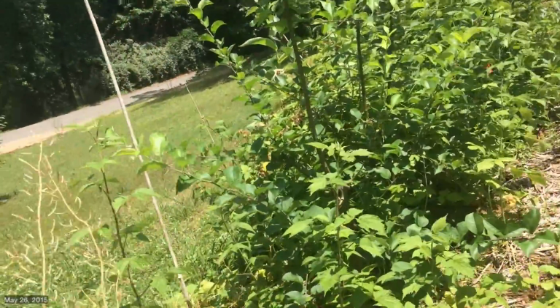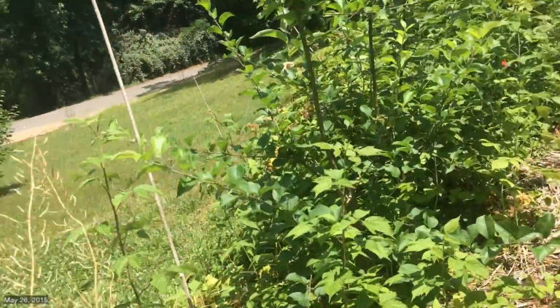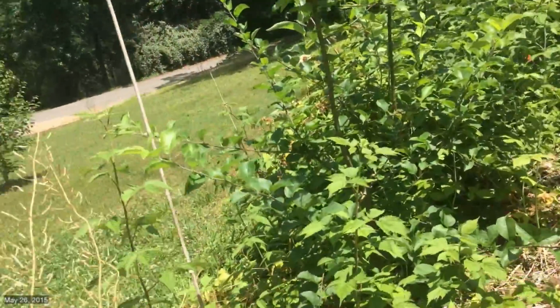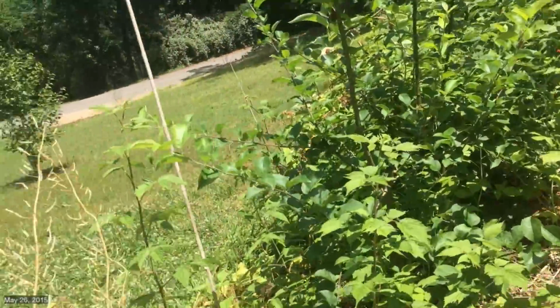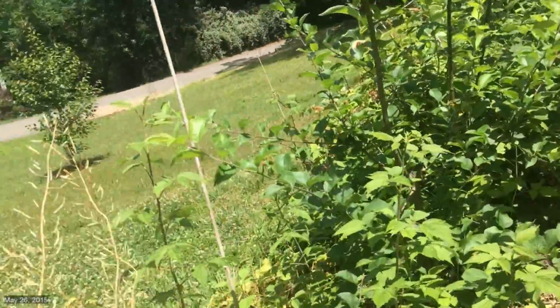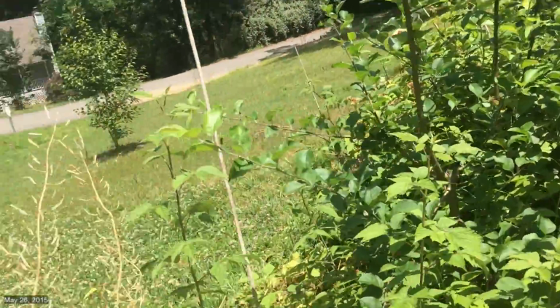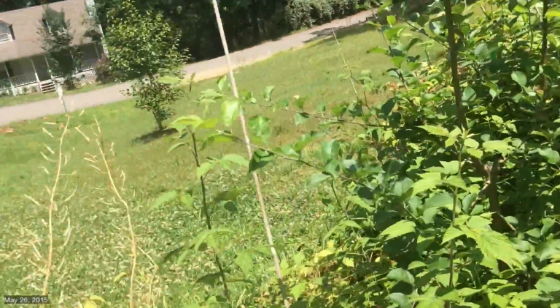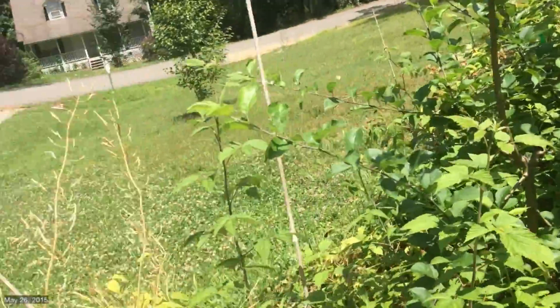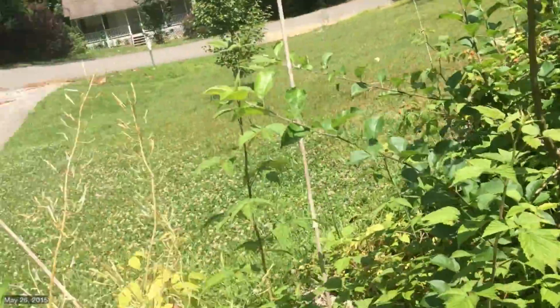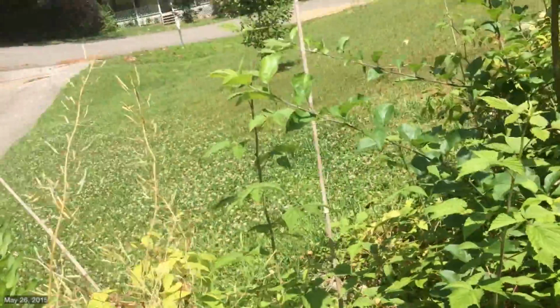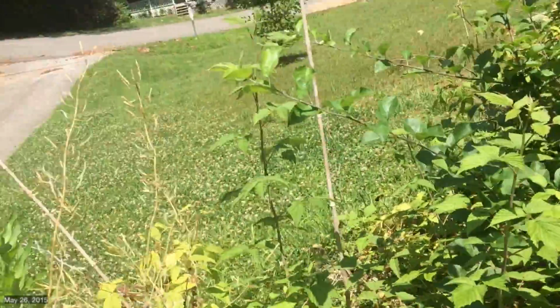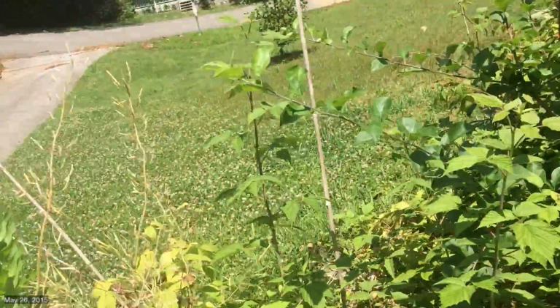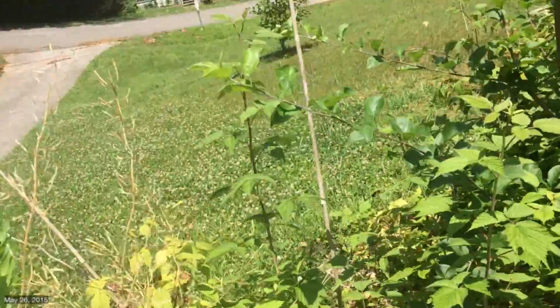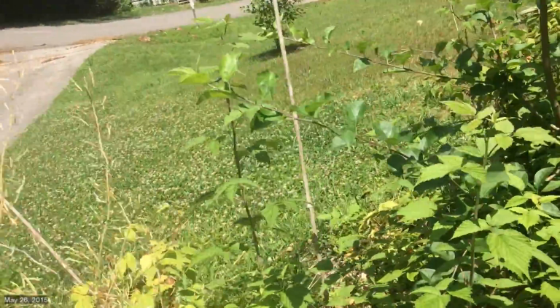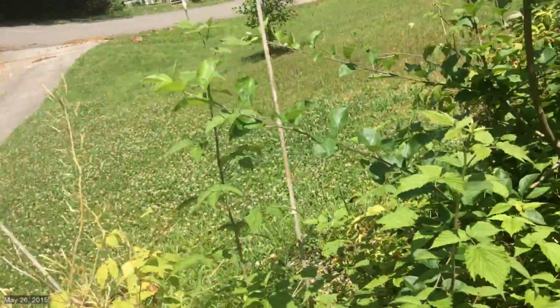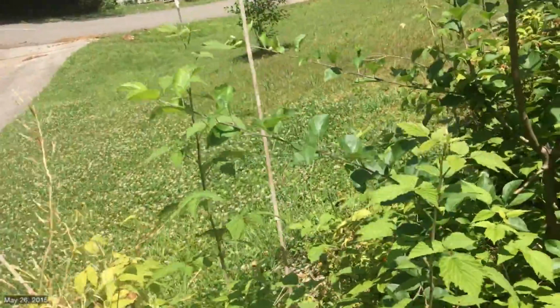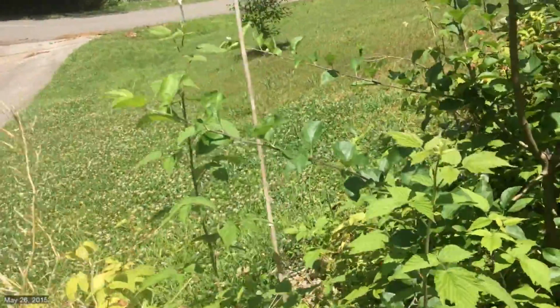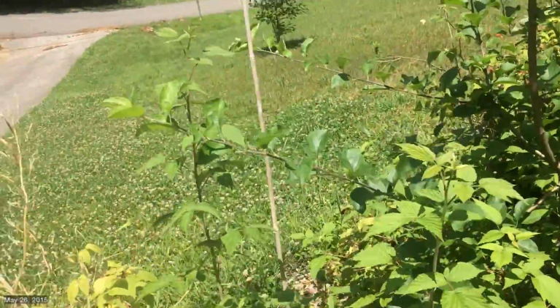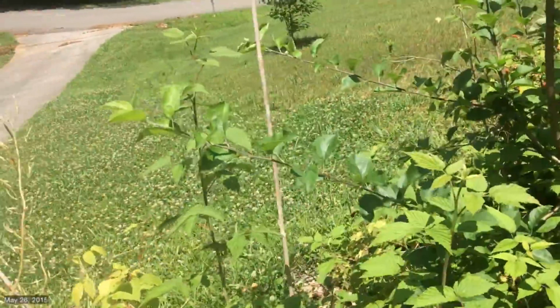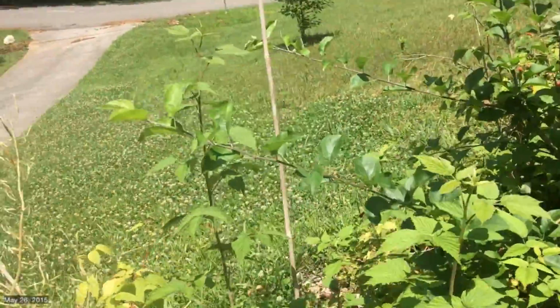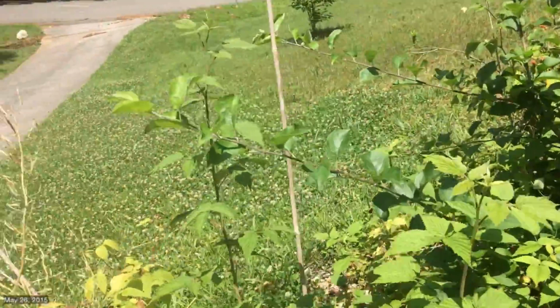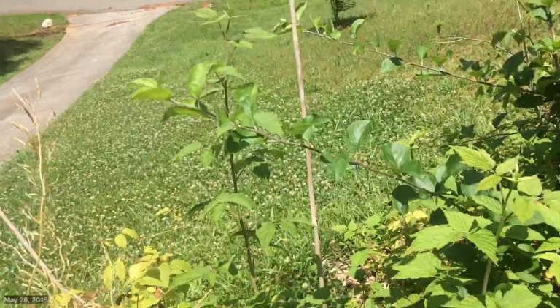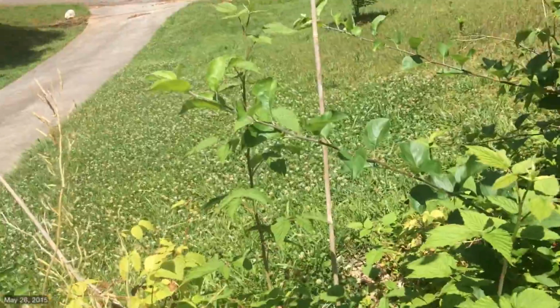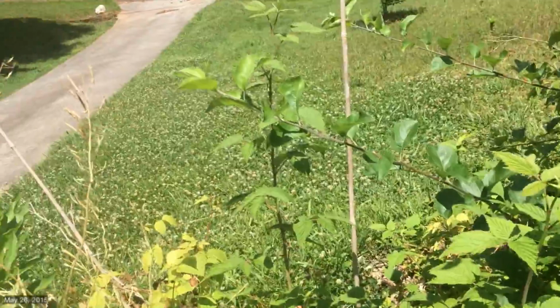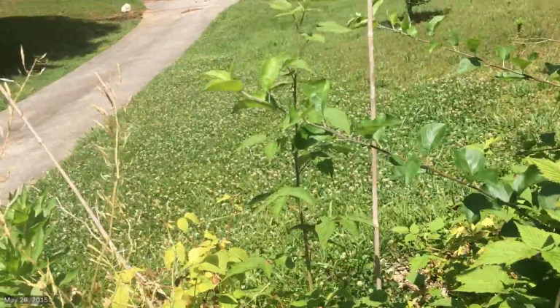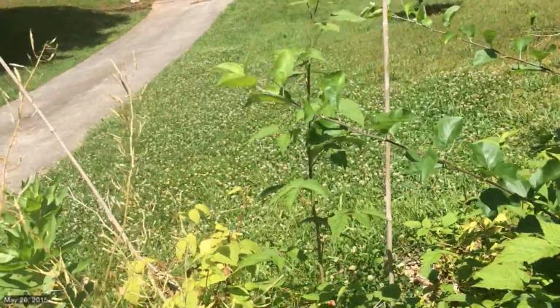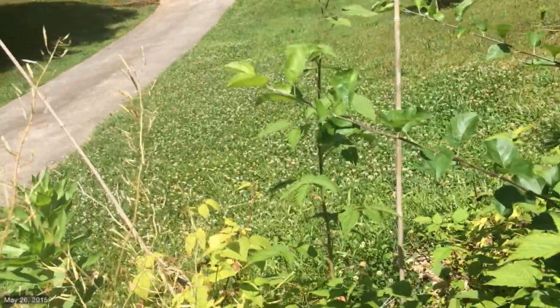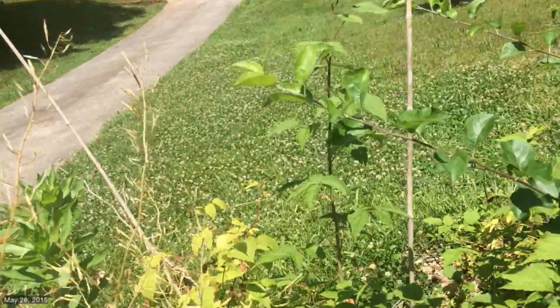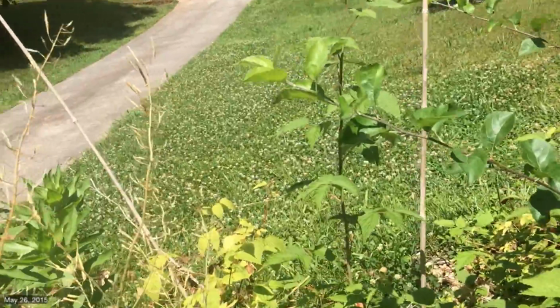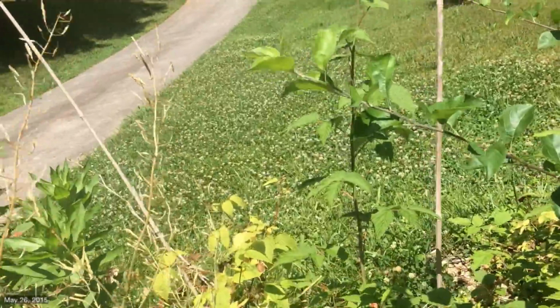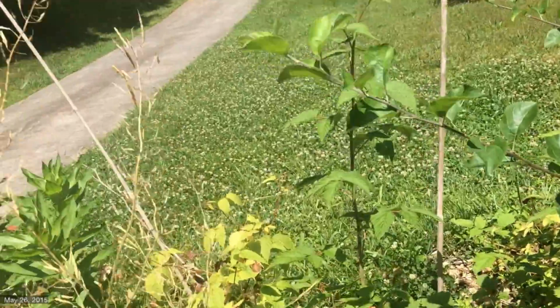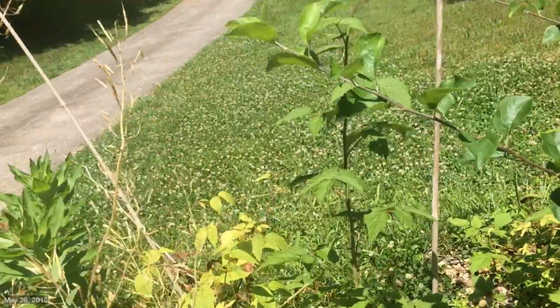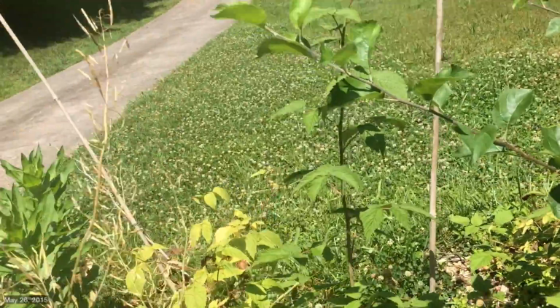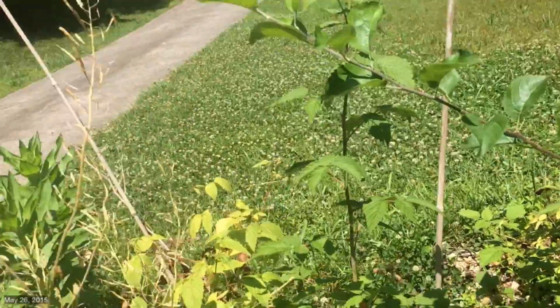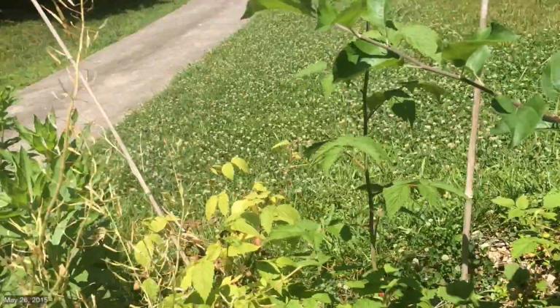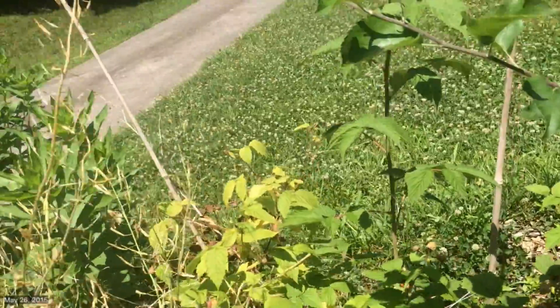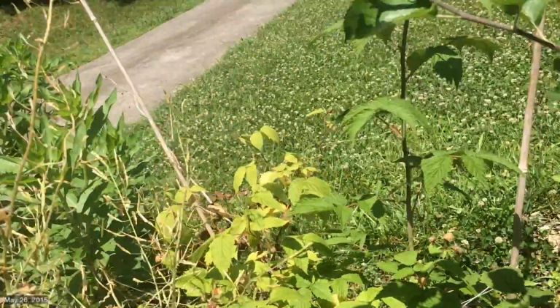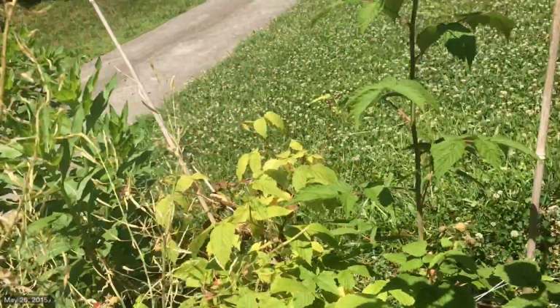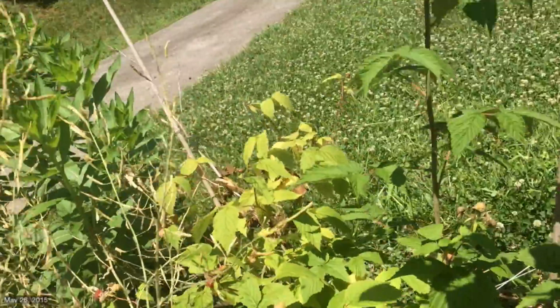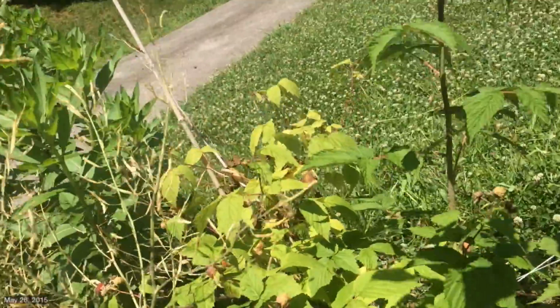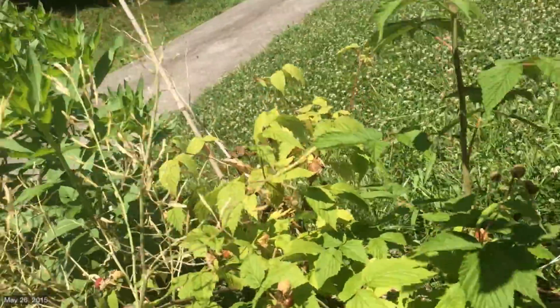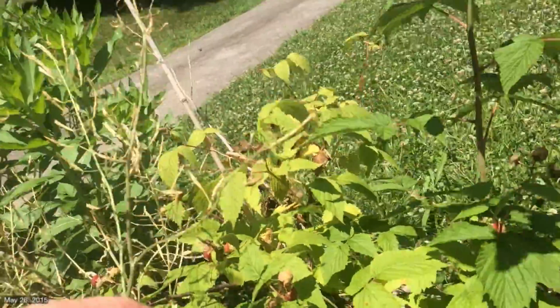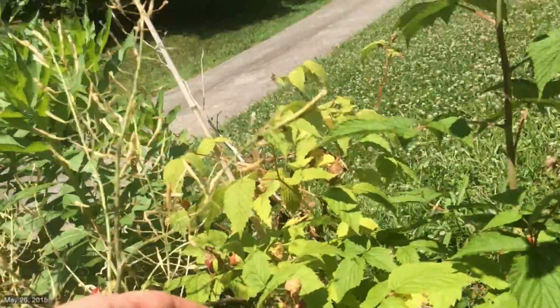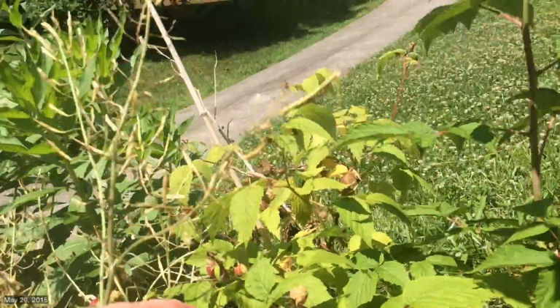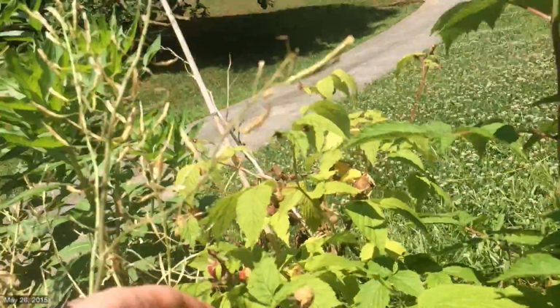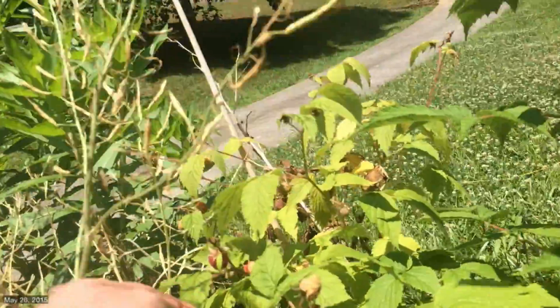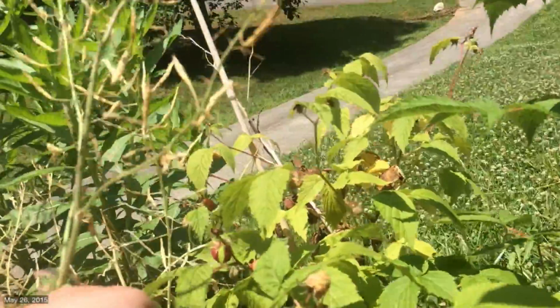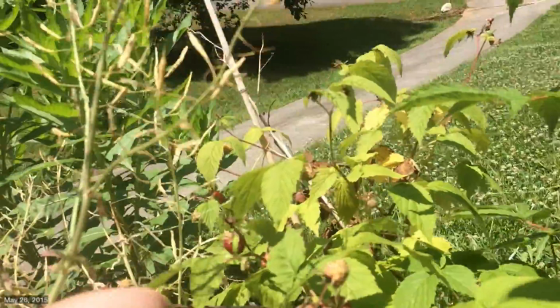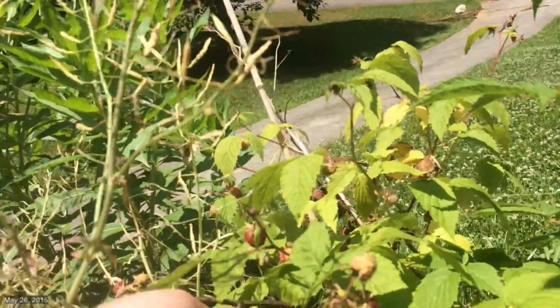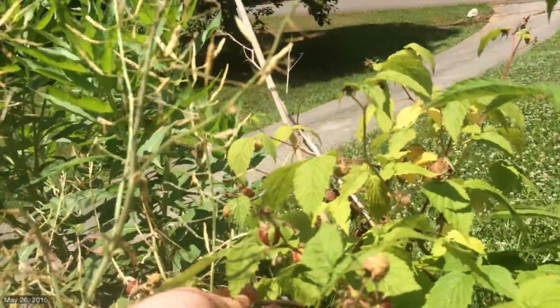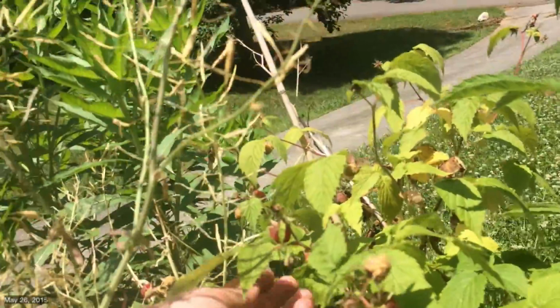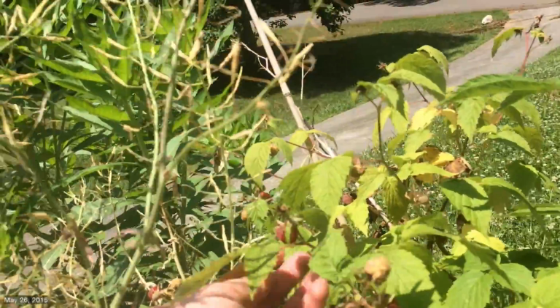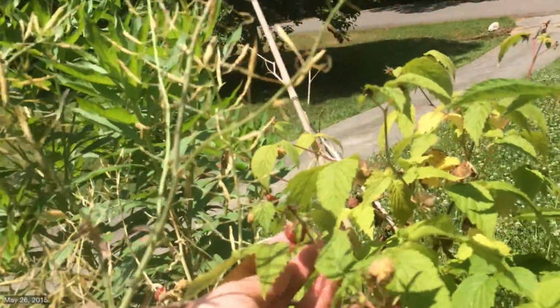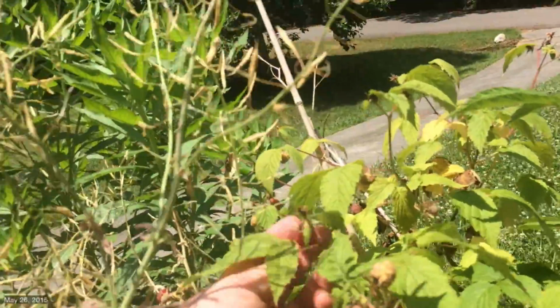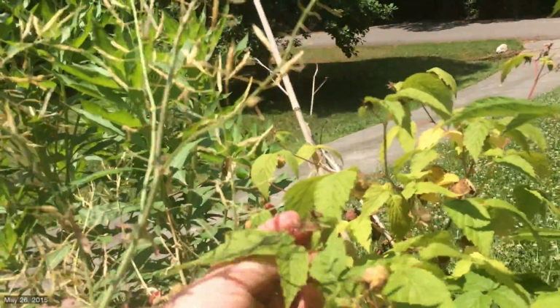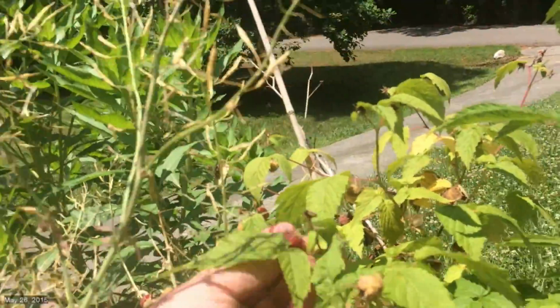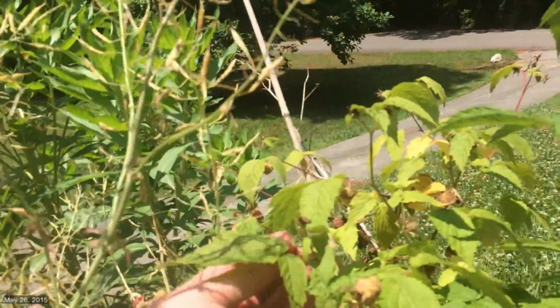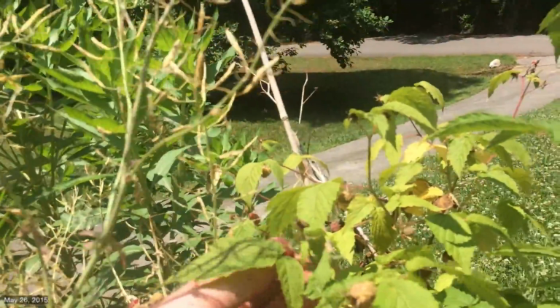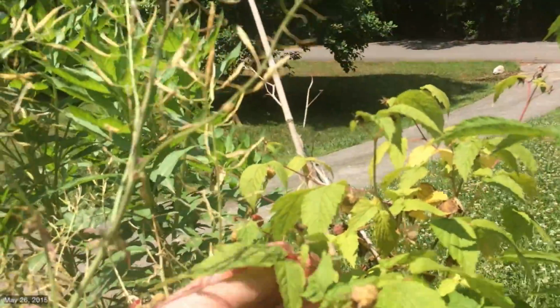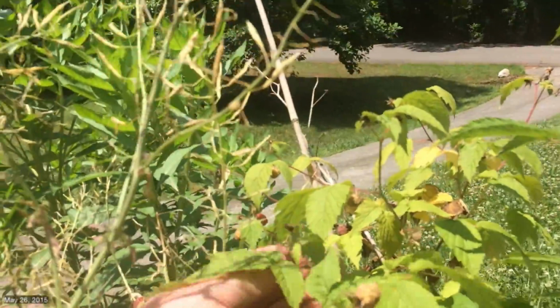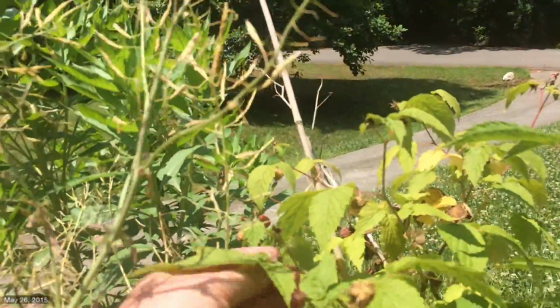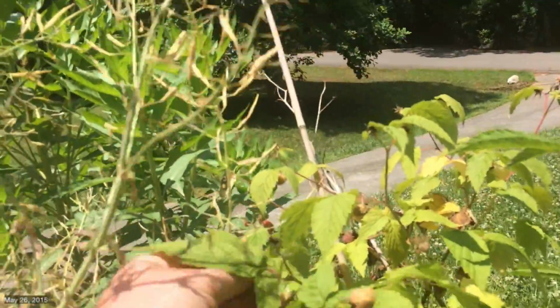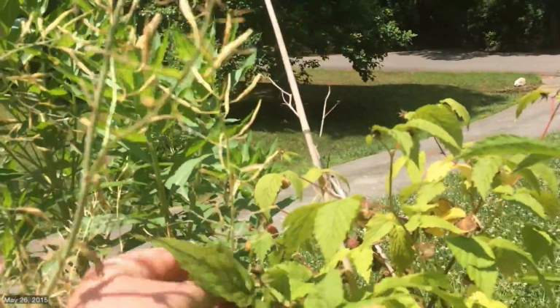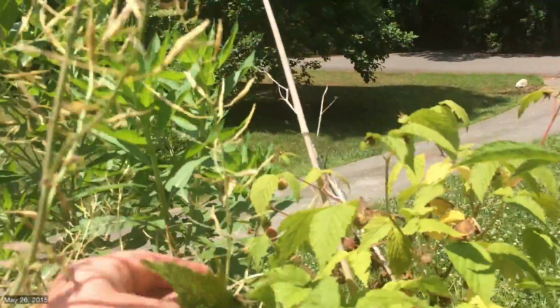Raspberries have come in nicely. Ooh, there's a red ripe one that I must have. I must have you.